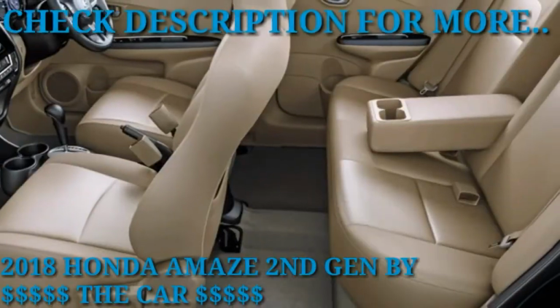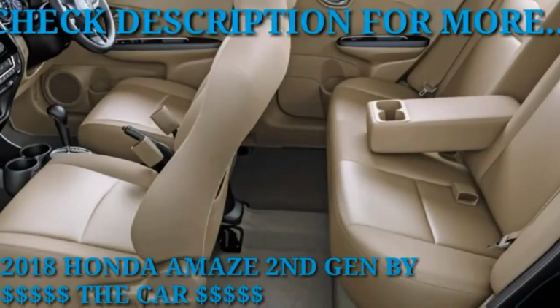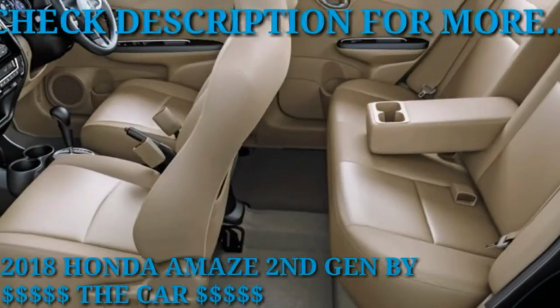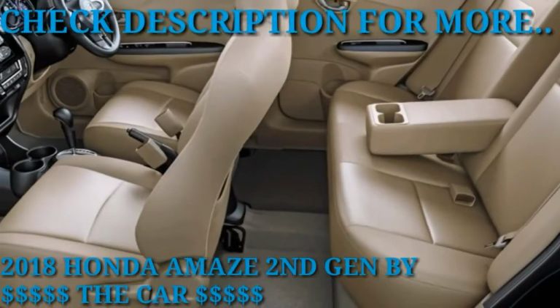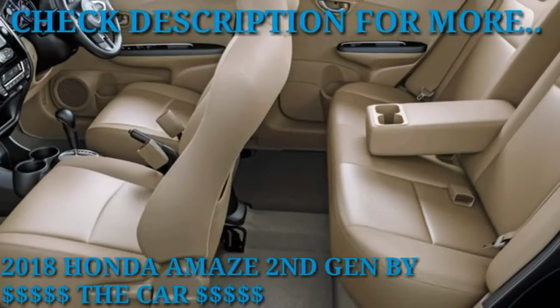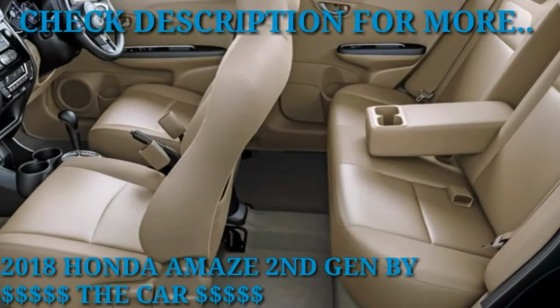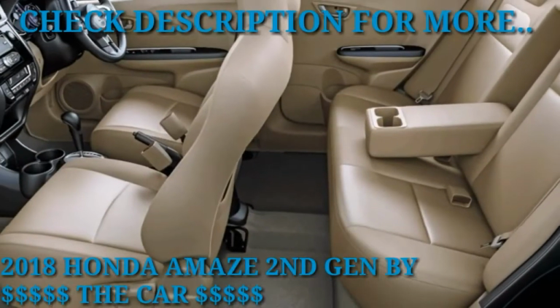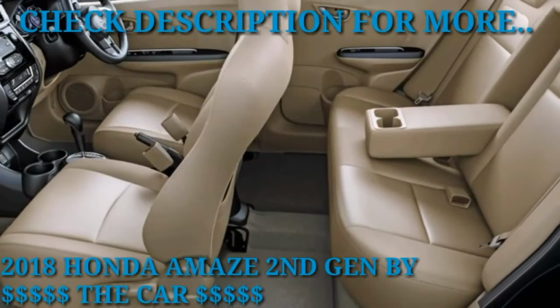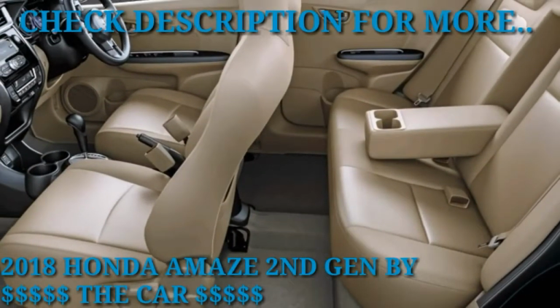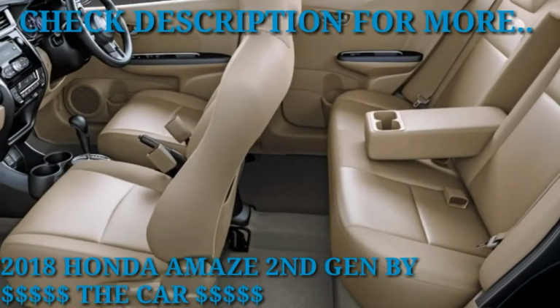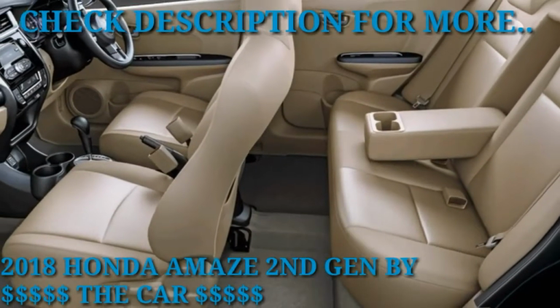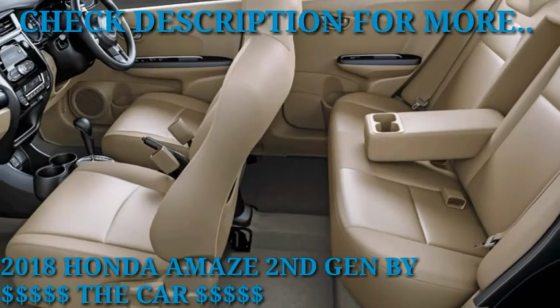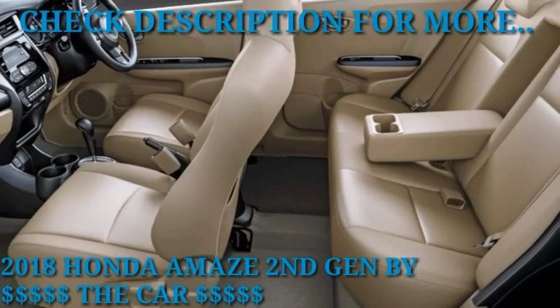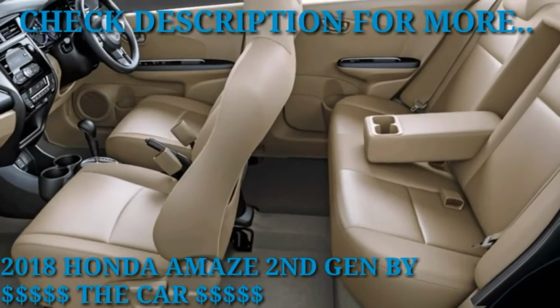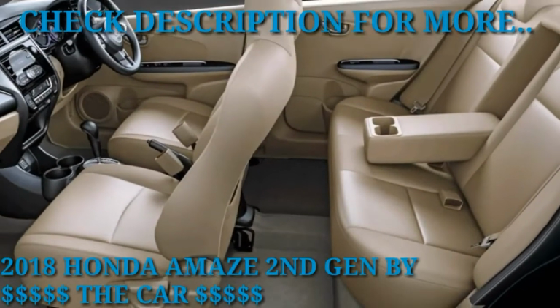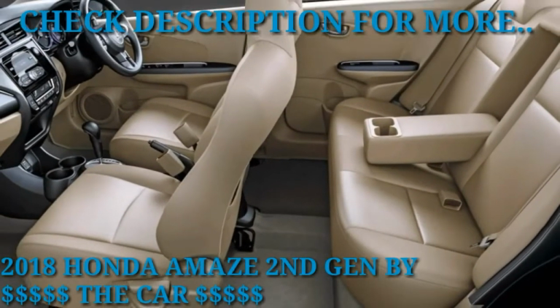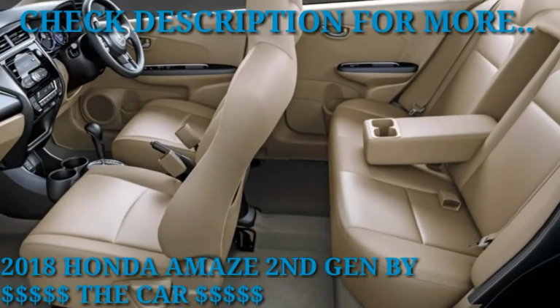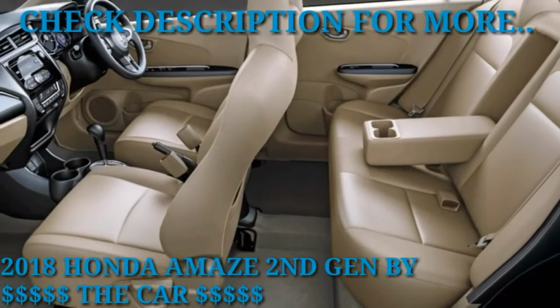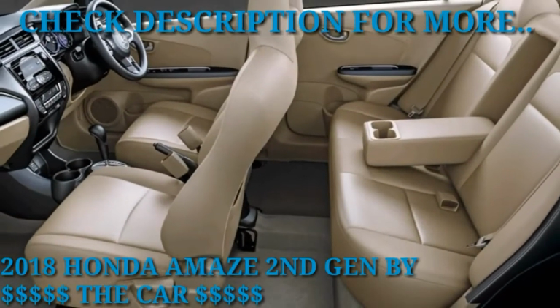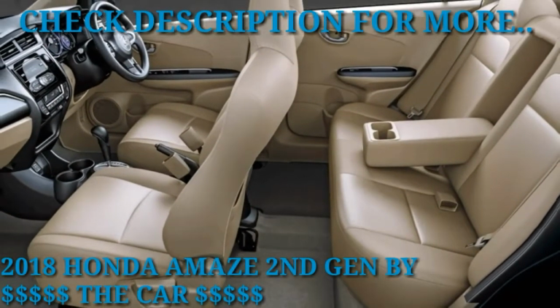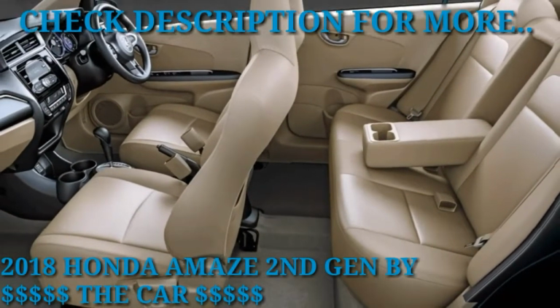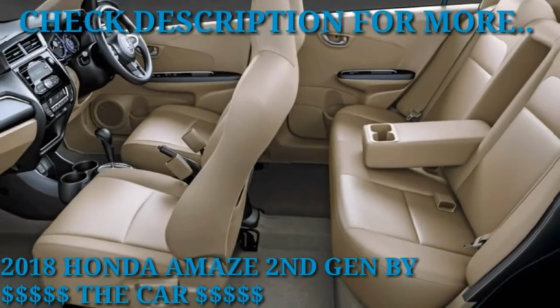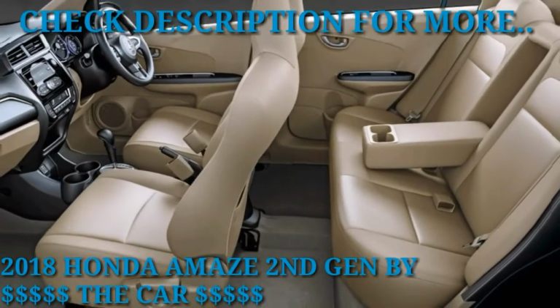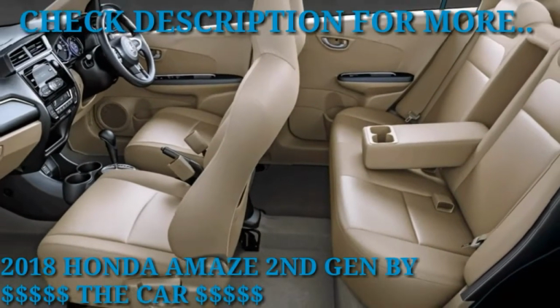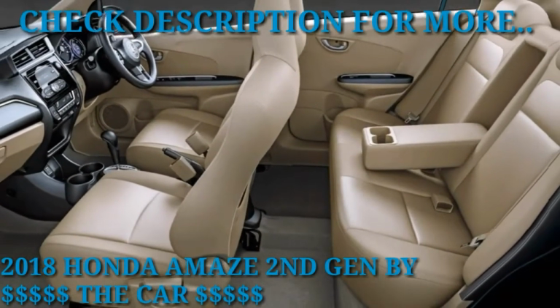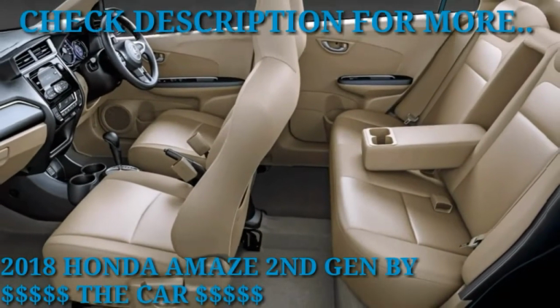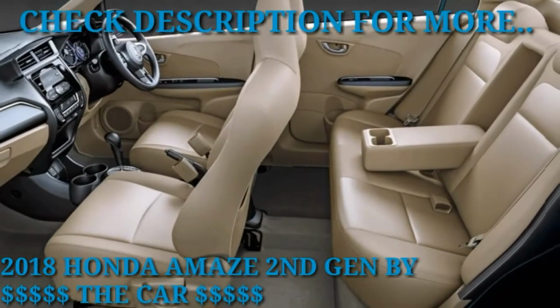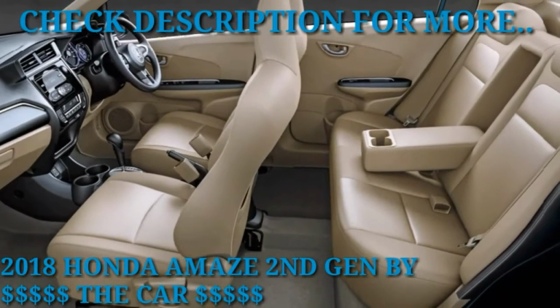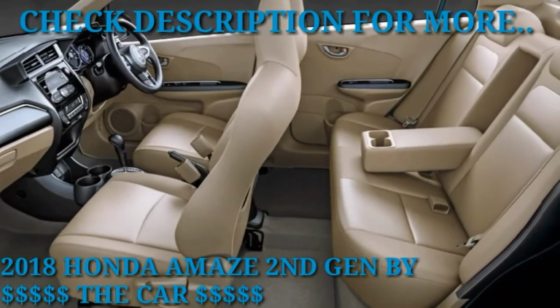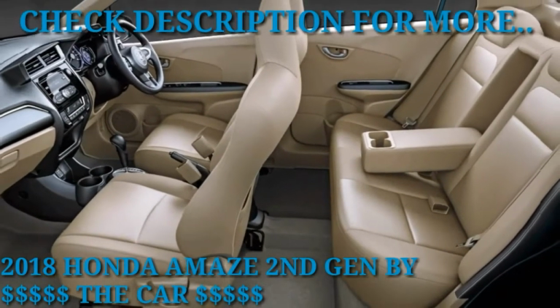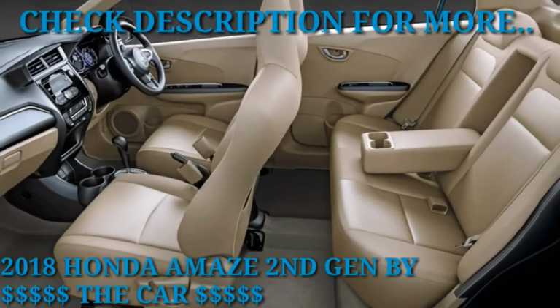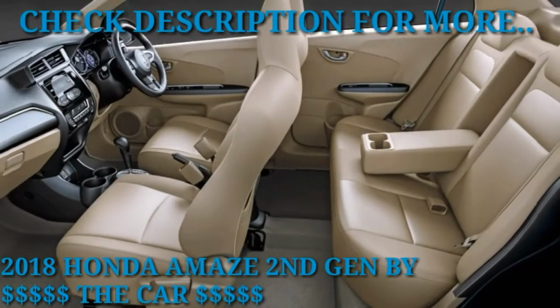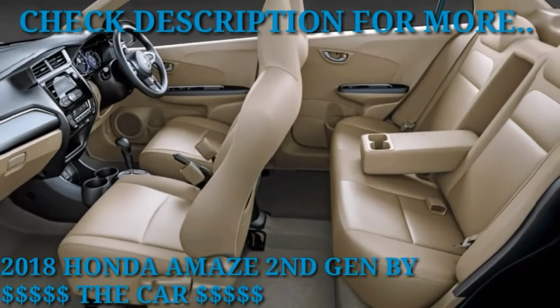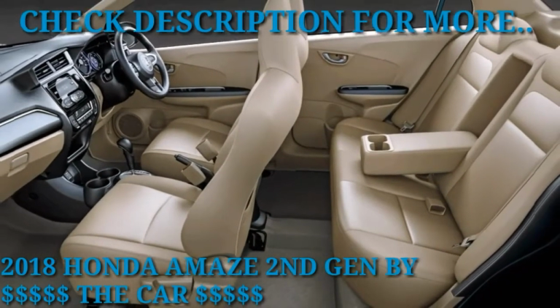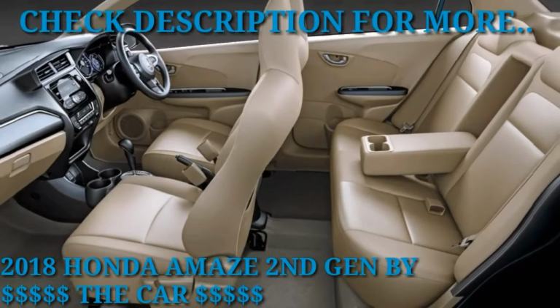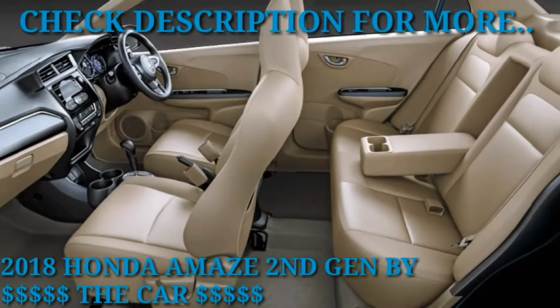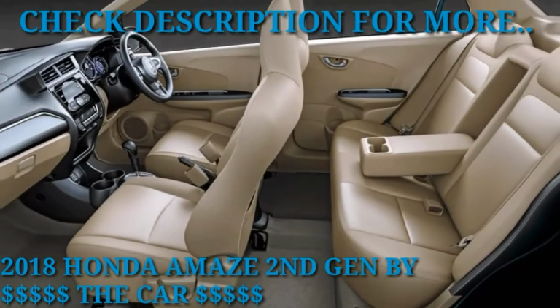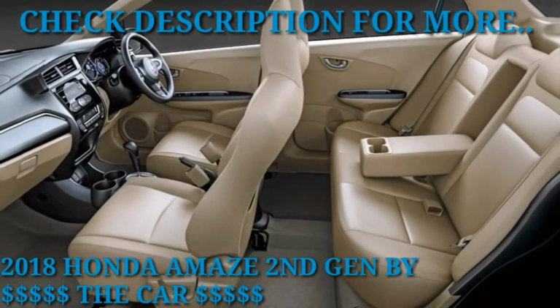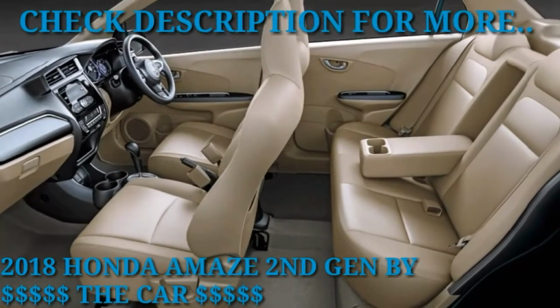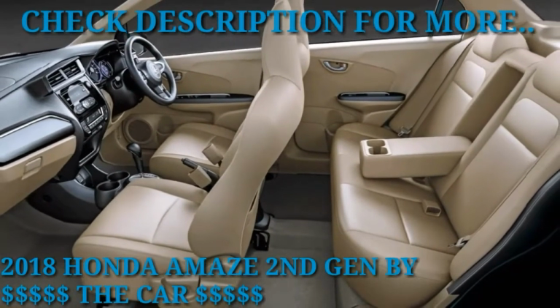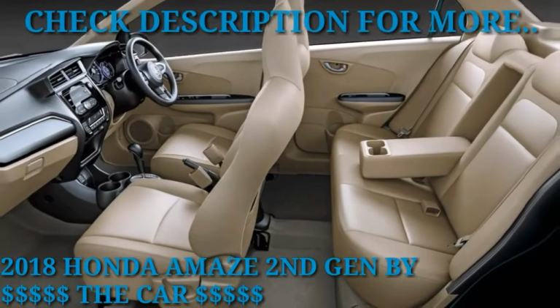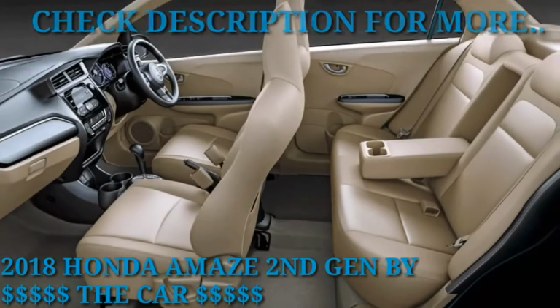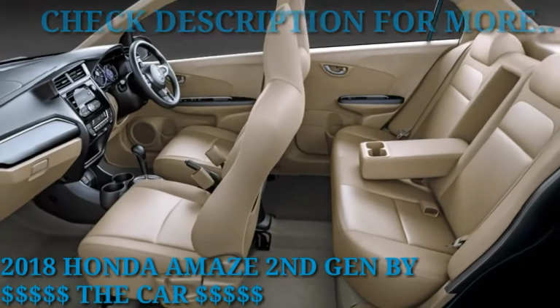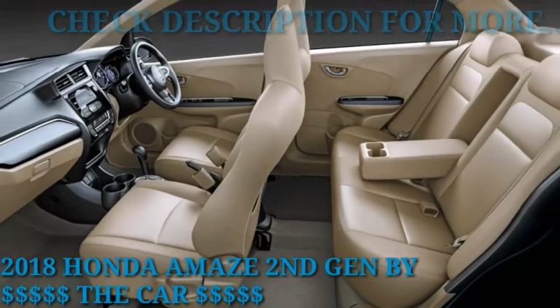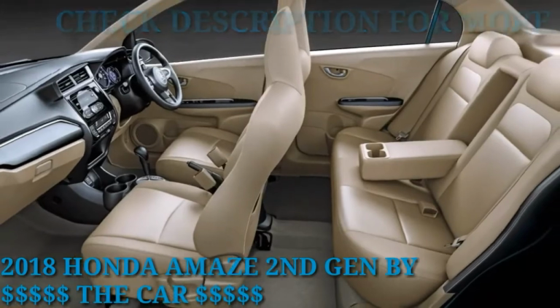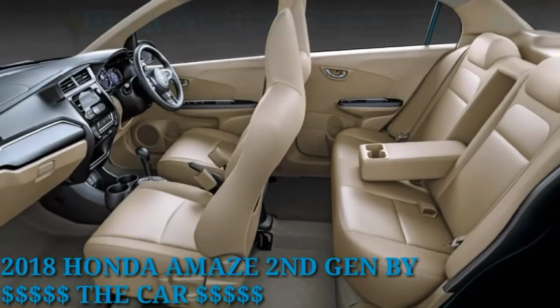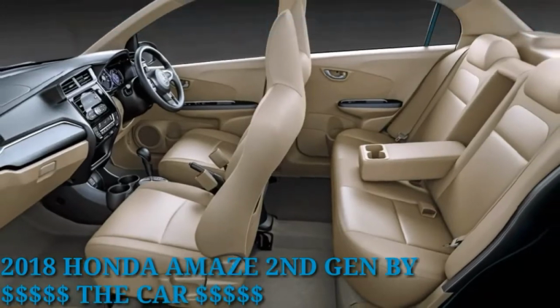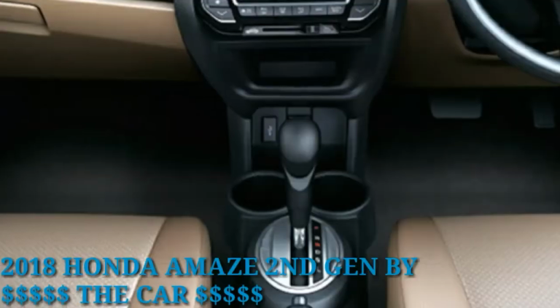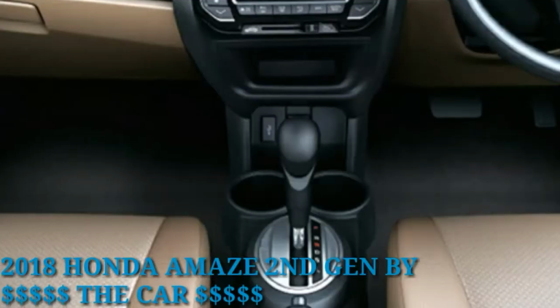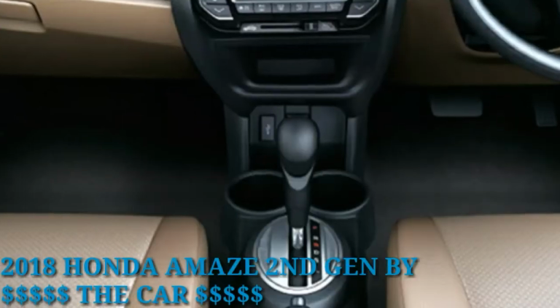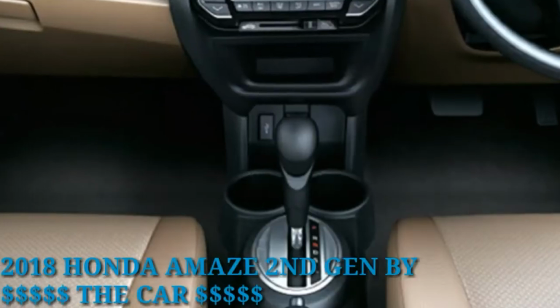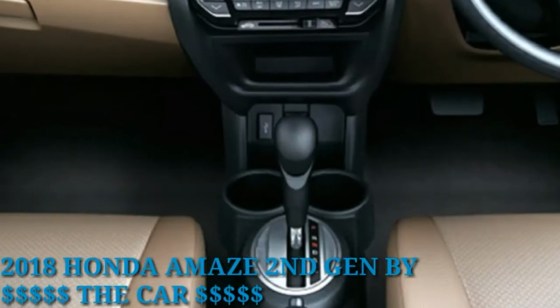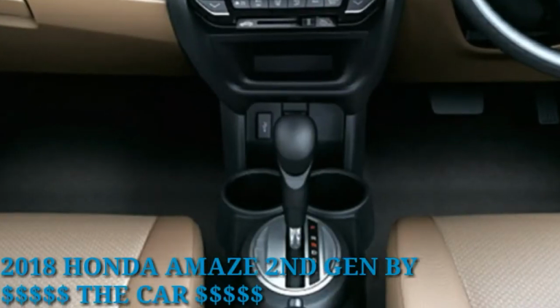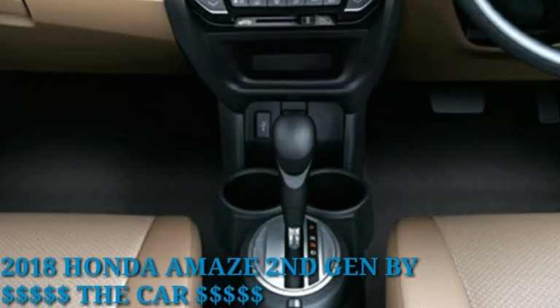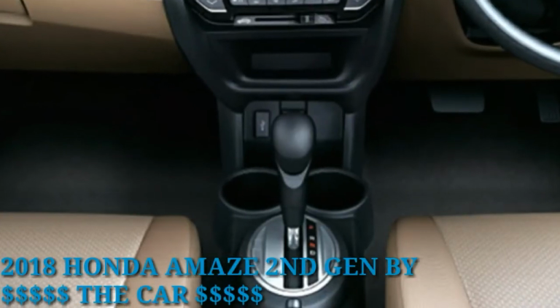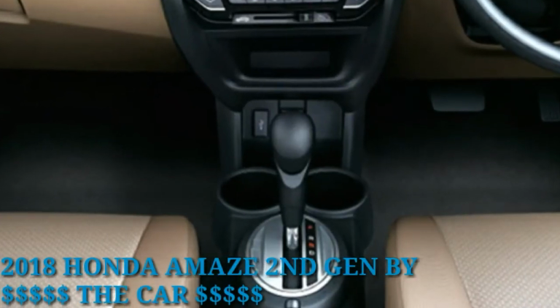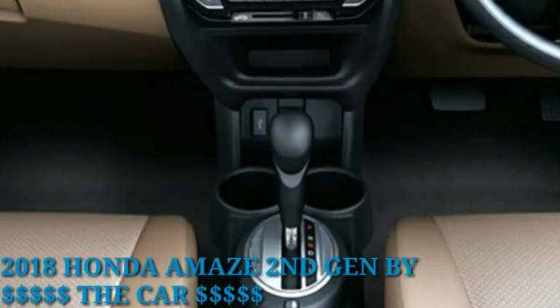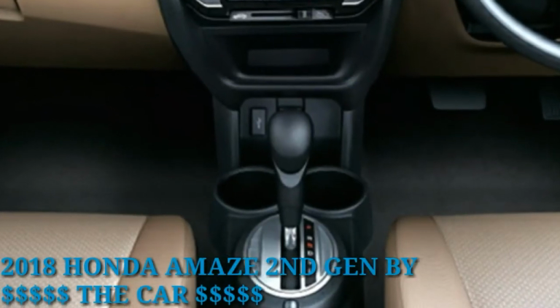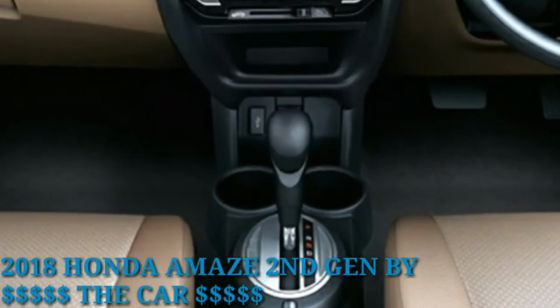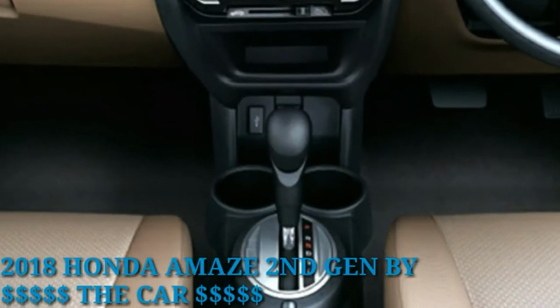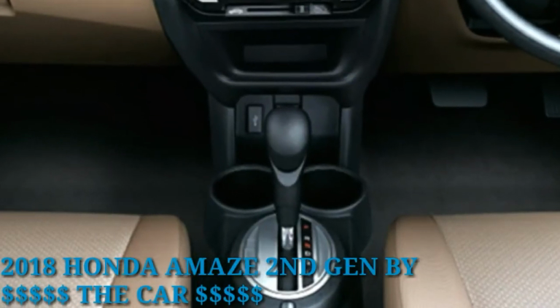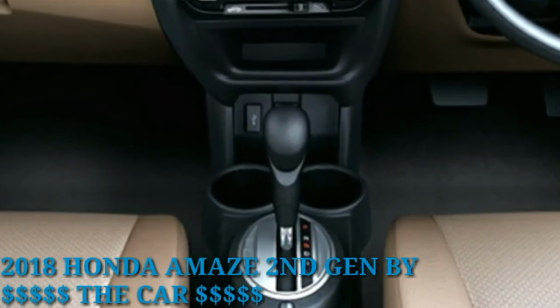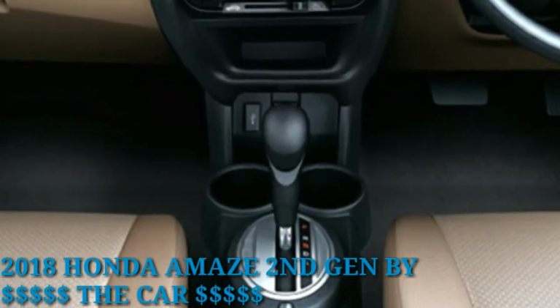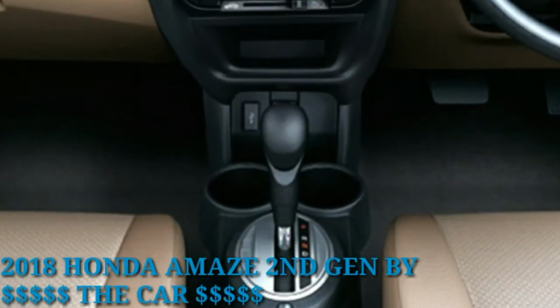So guys, this was the quick update from the Honda Amaze. Until then, stay tuned with the channel for the latest updates on auto and technology videos.